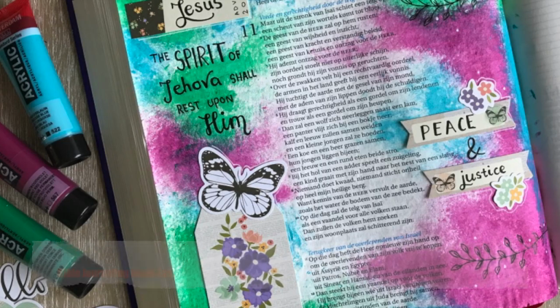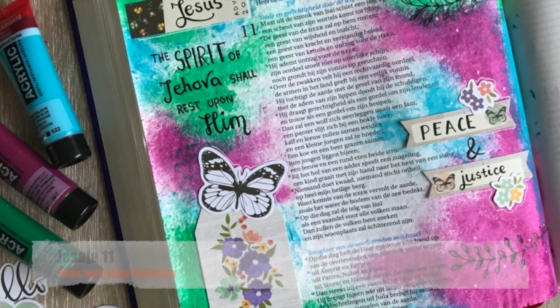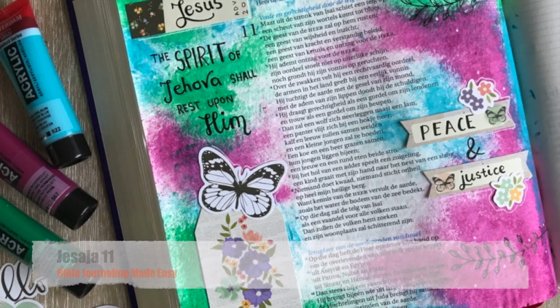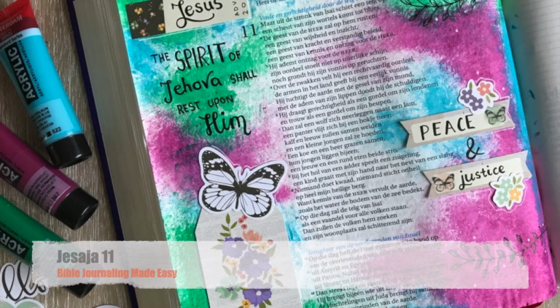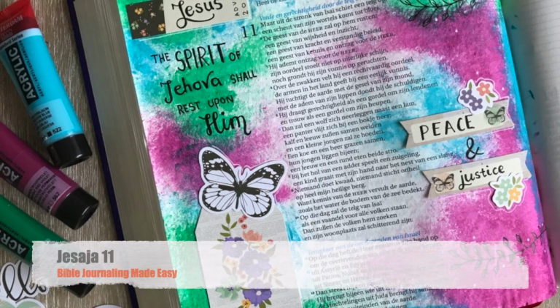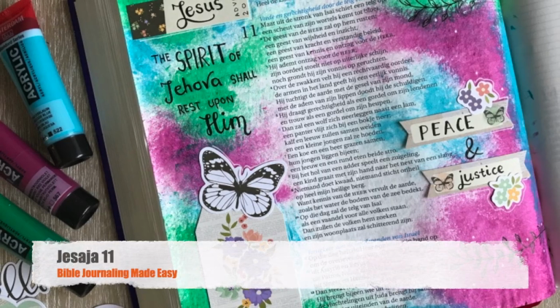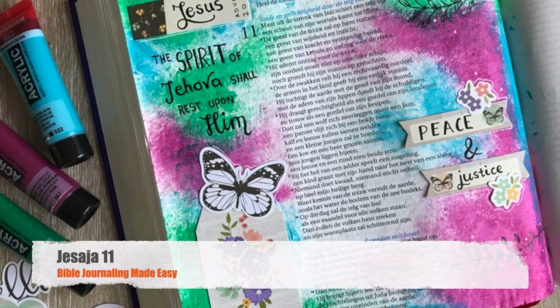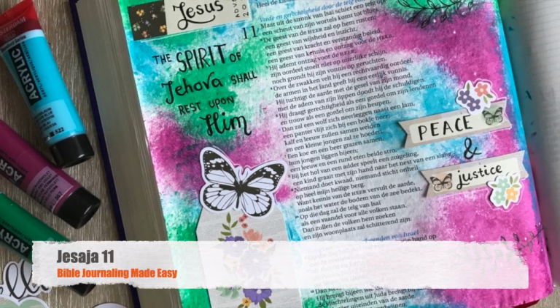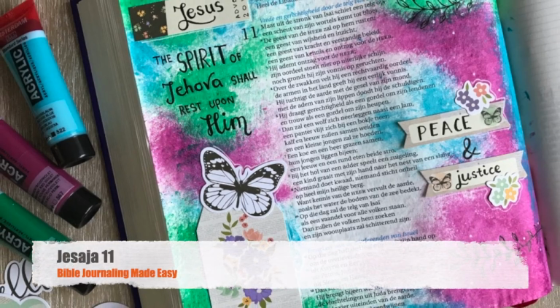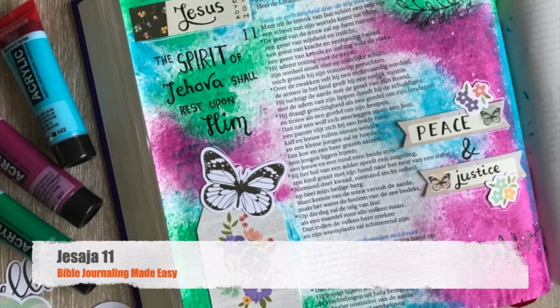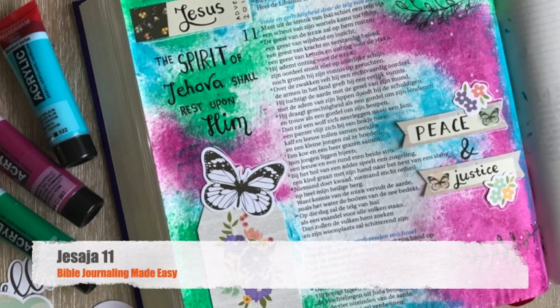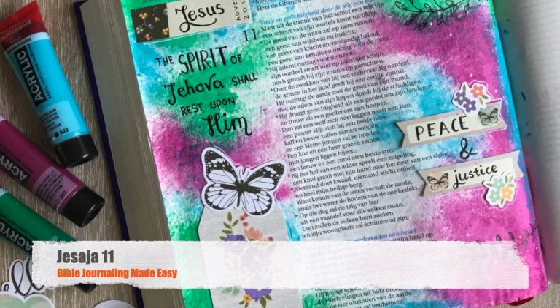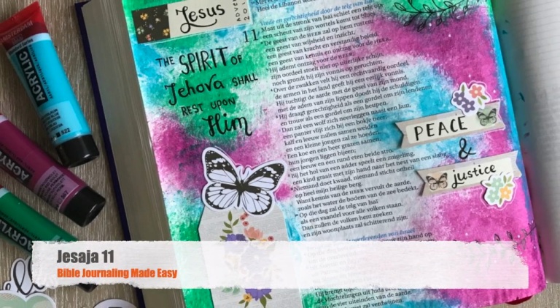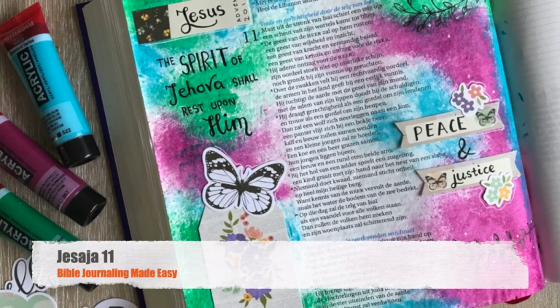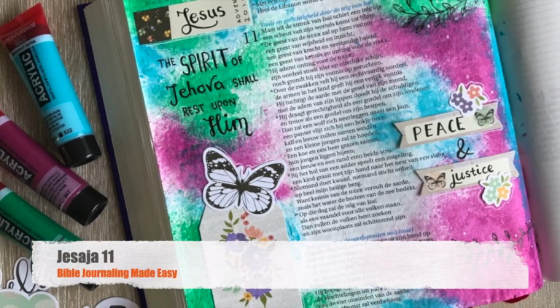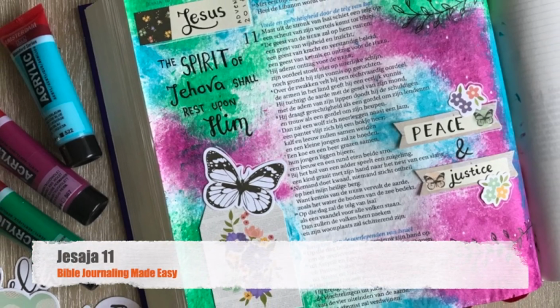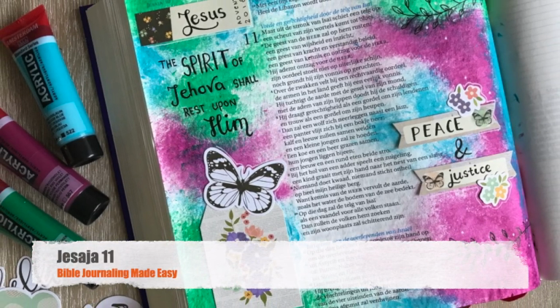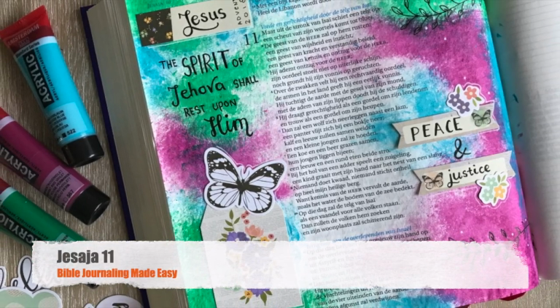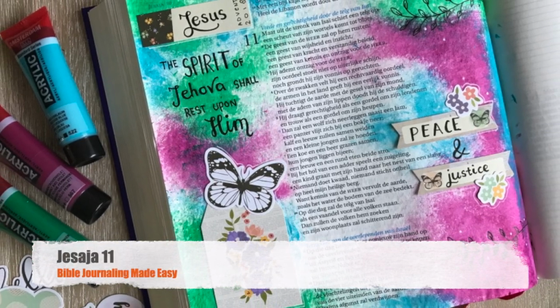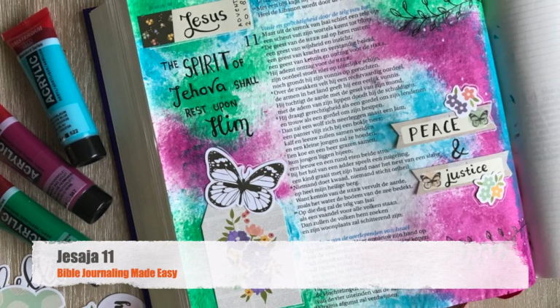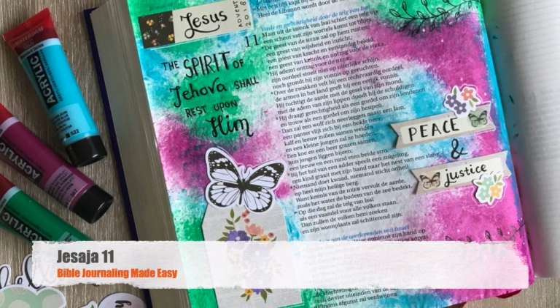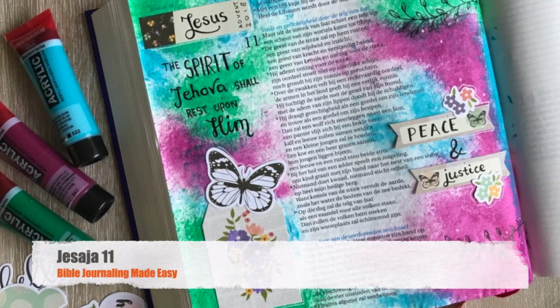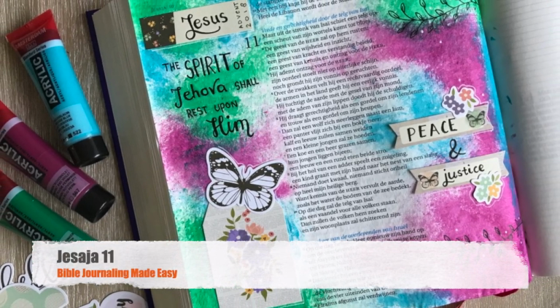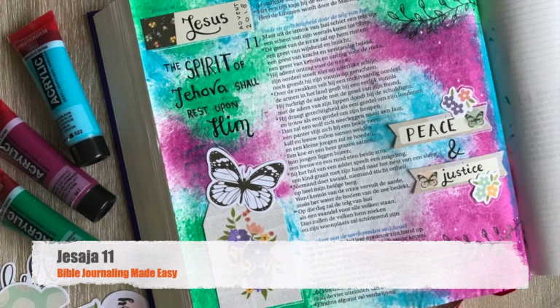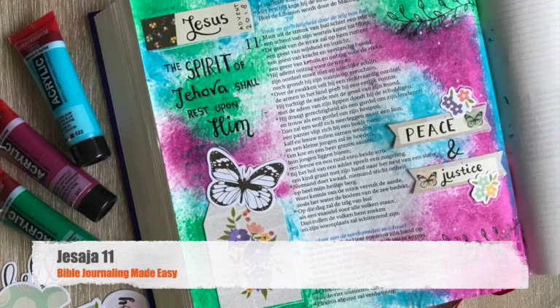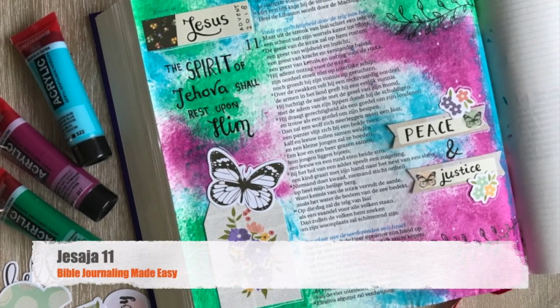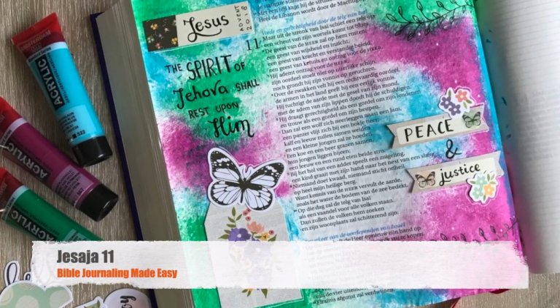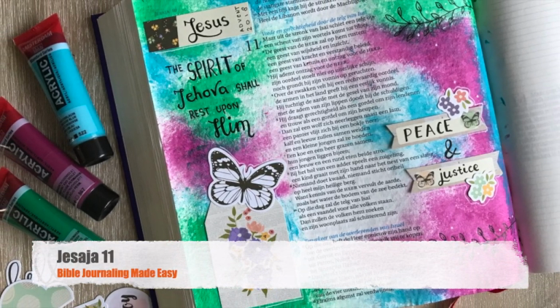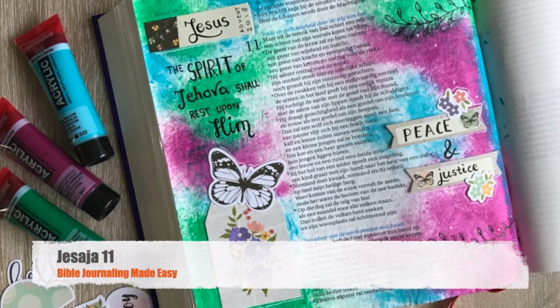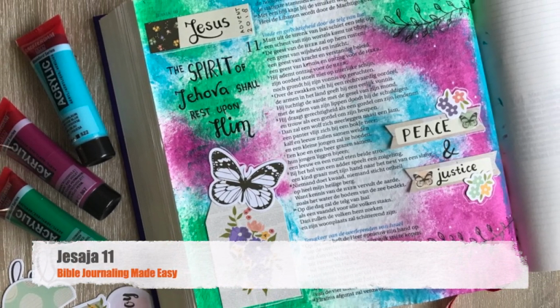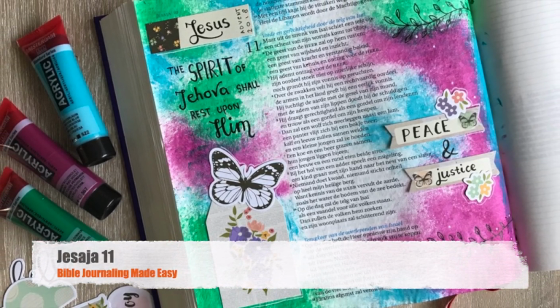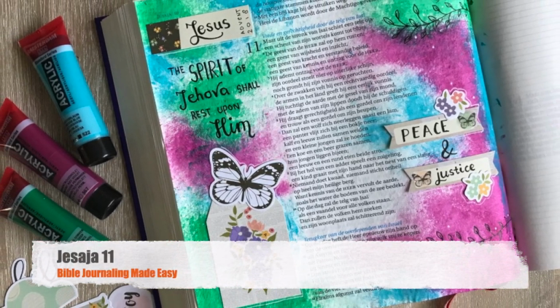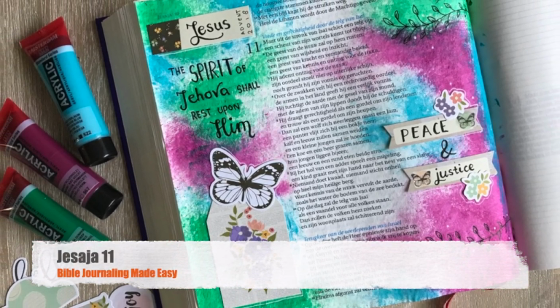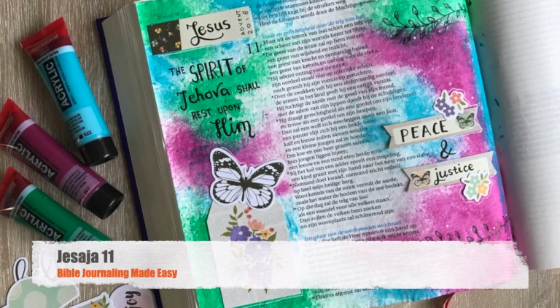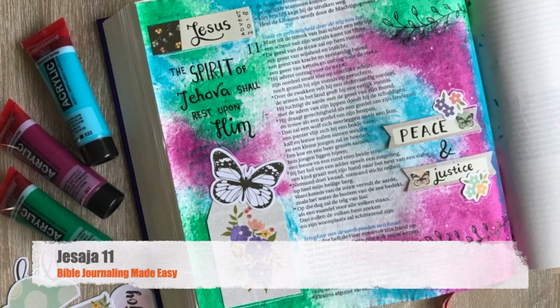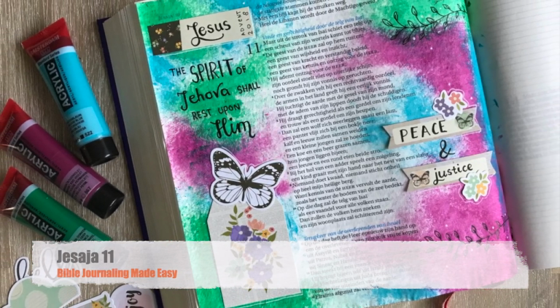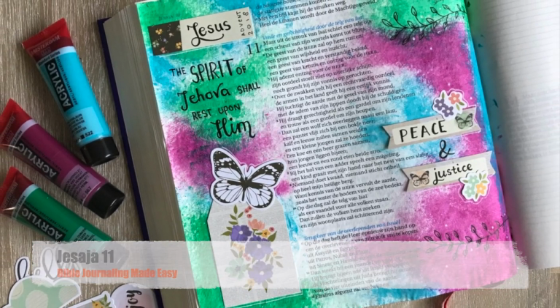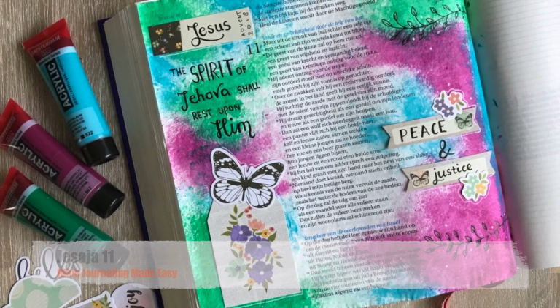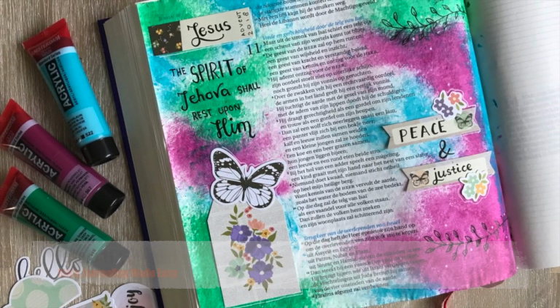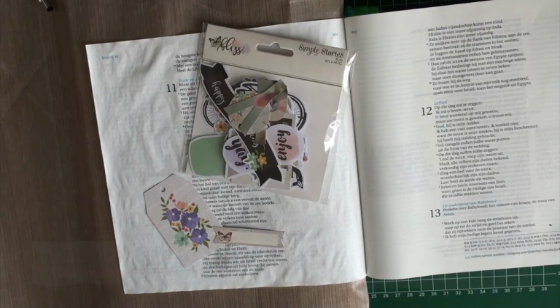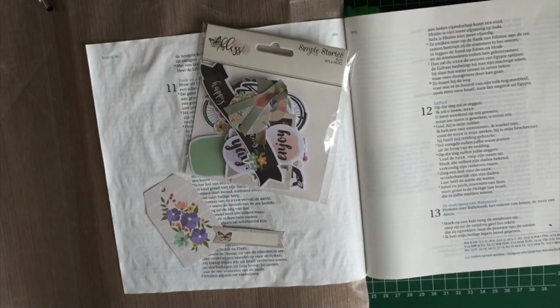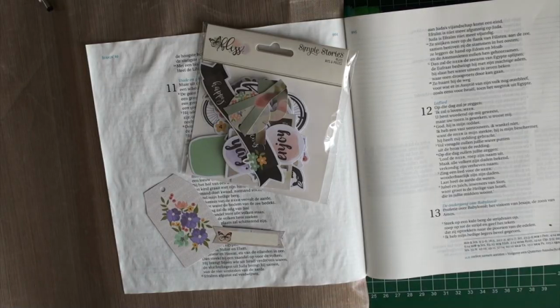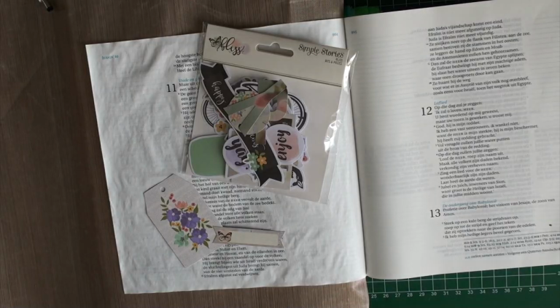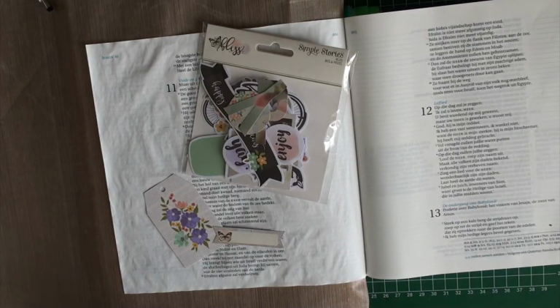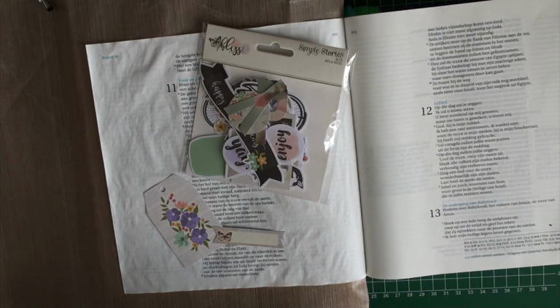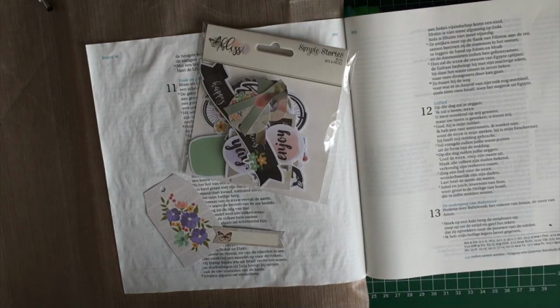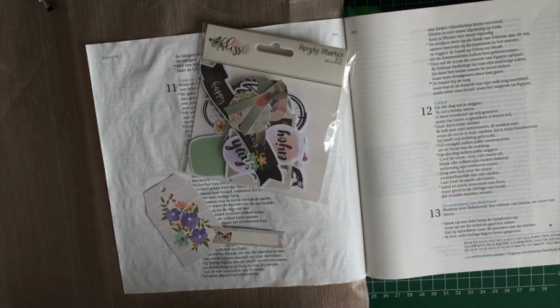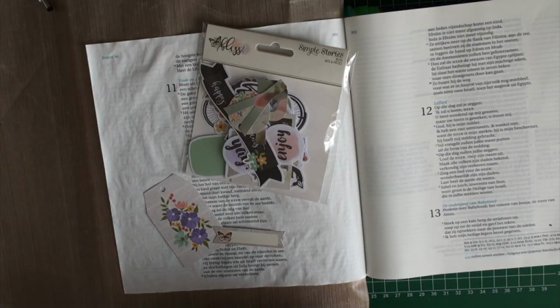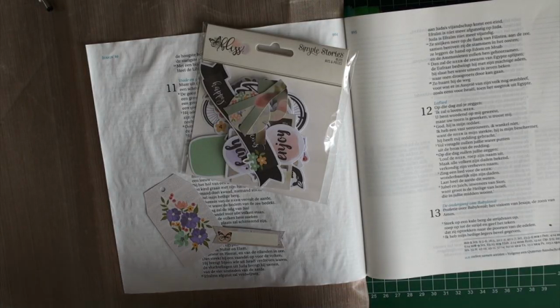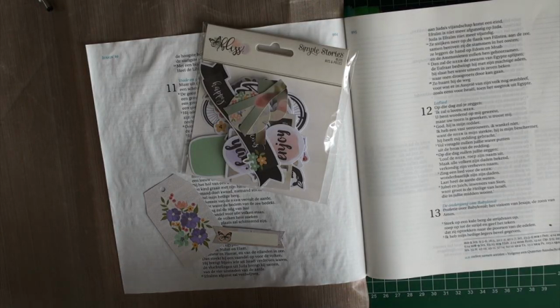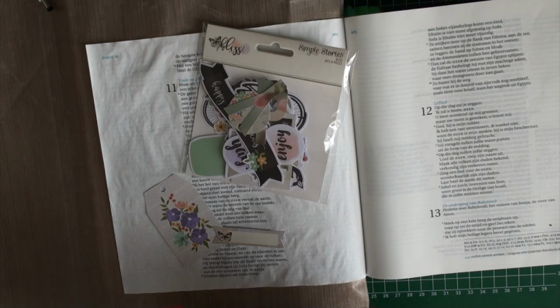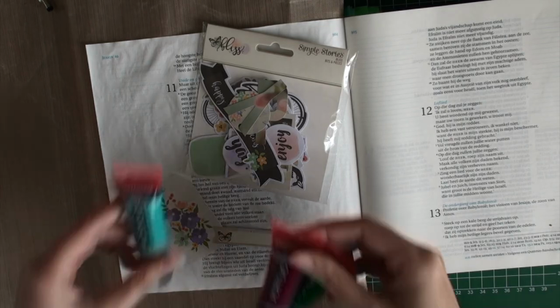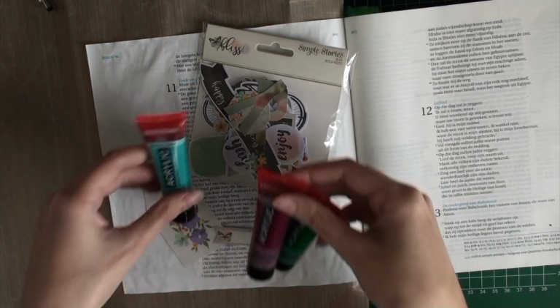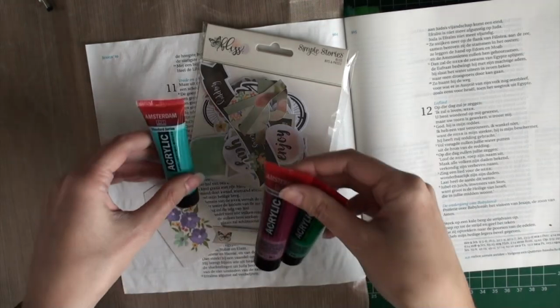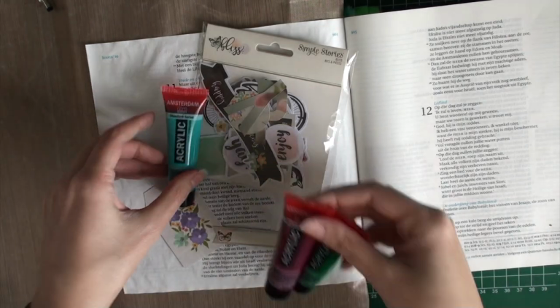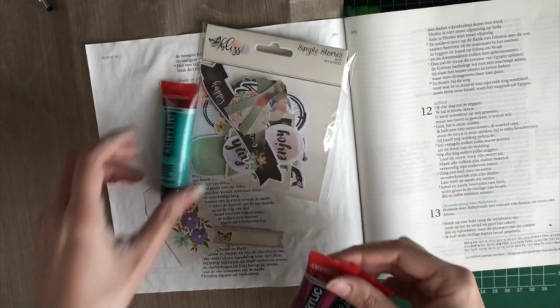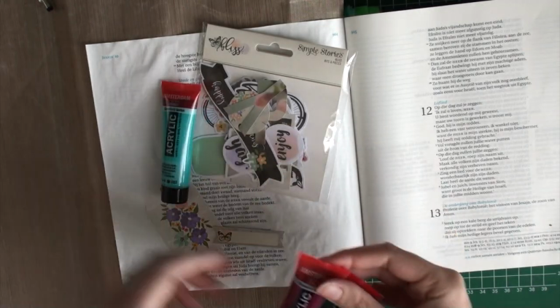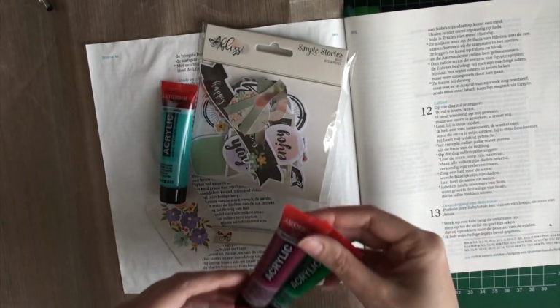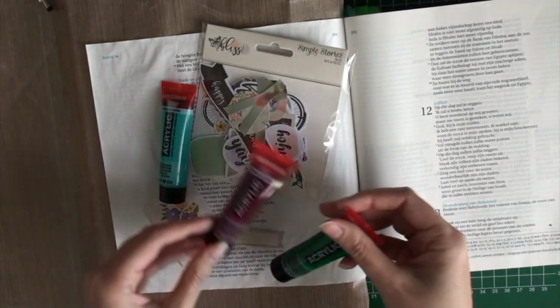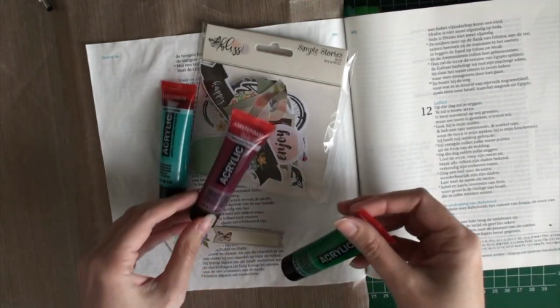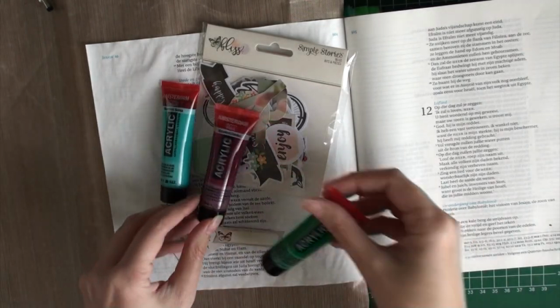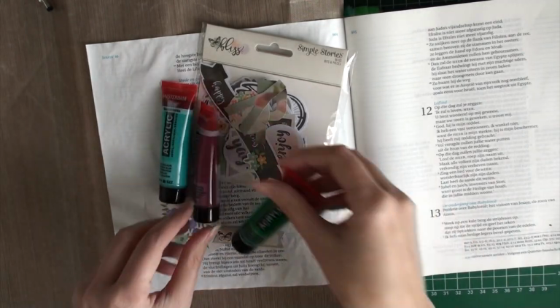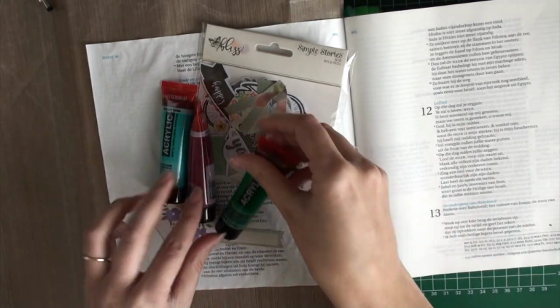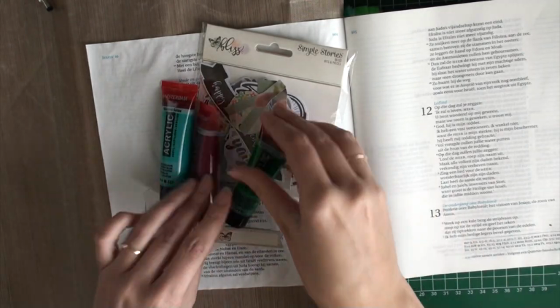Hello everyone, welcome to another Bible journaling video. Today I want to show you this page I made for Isaiah 11.